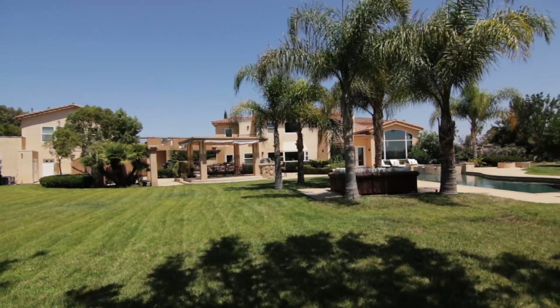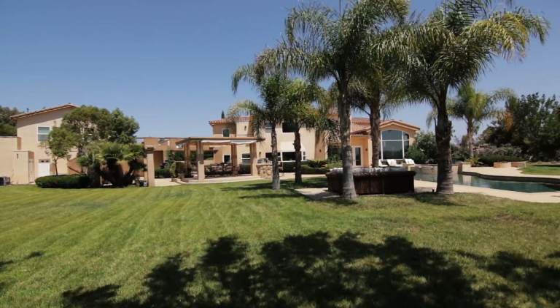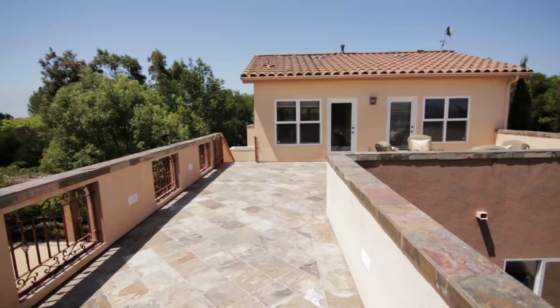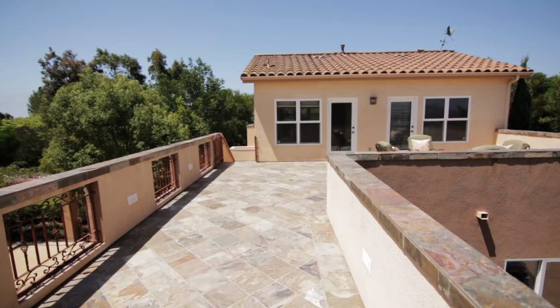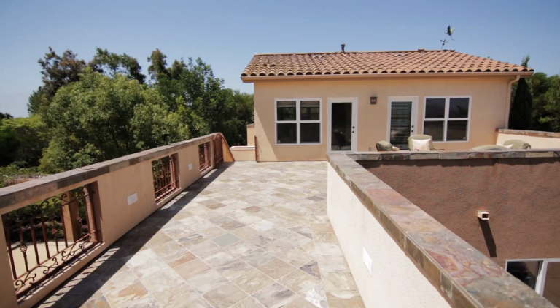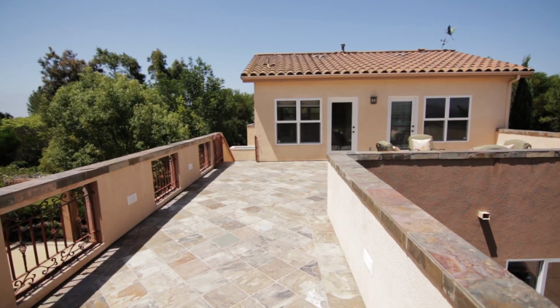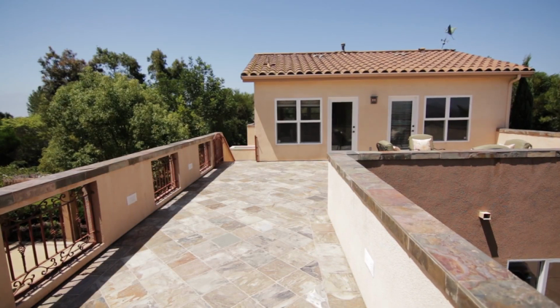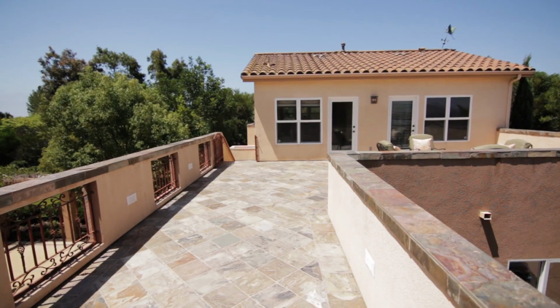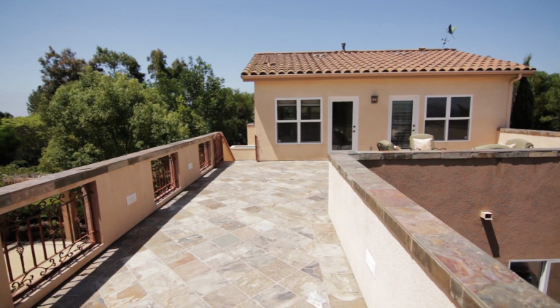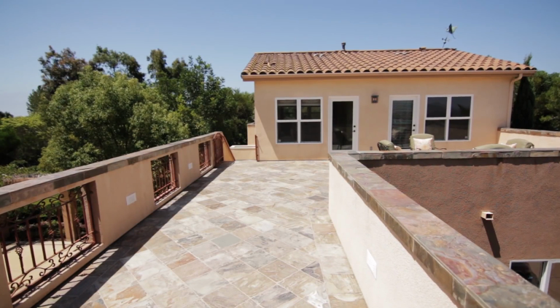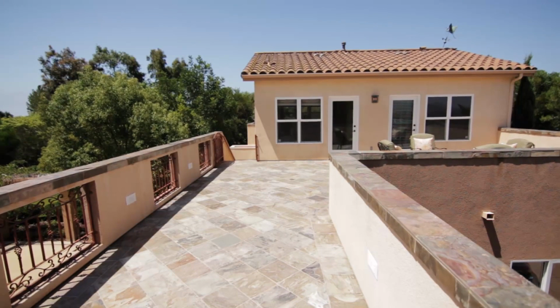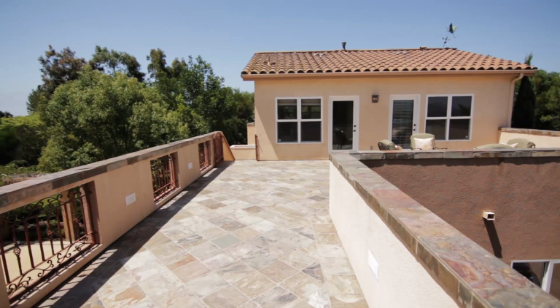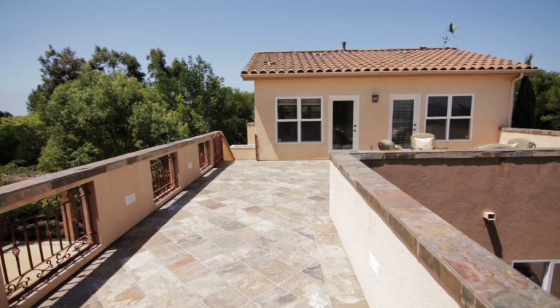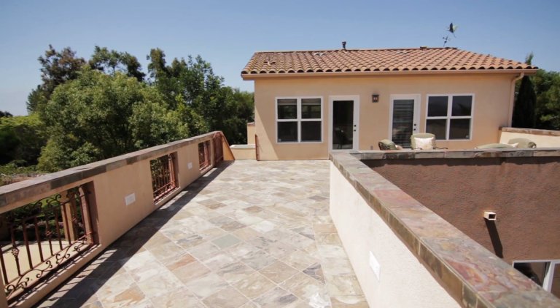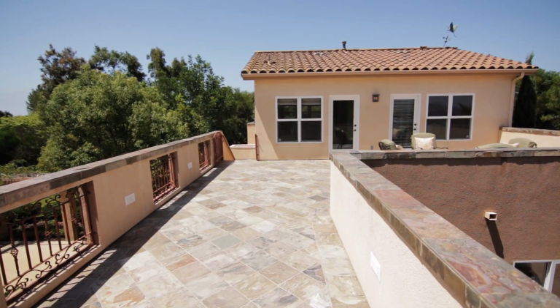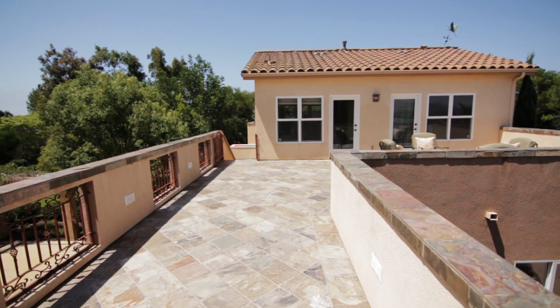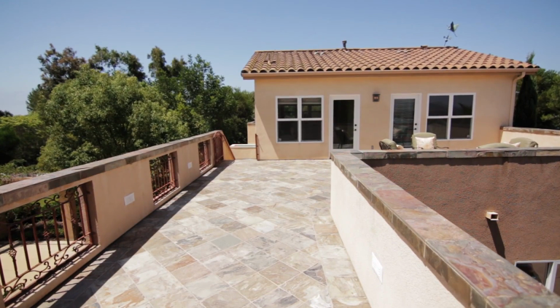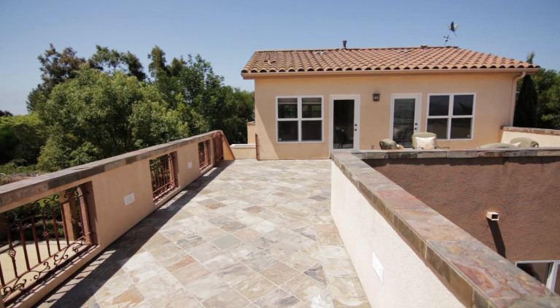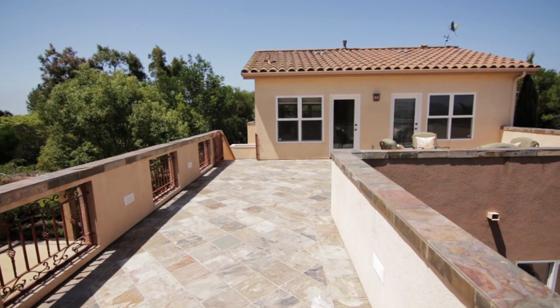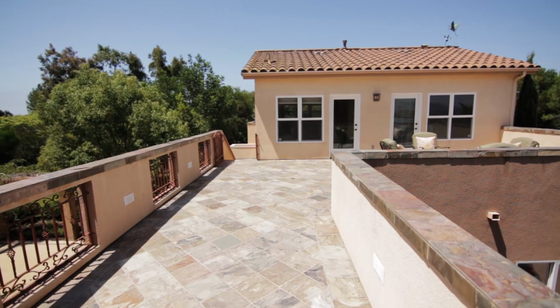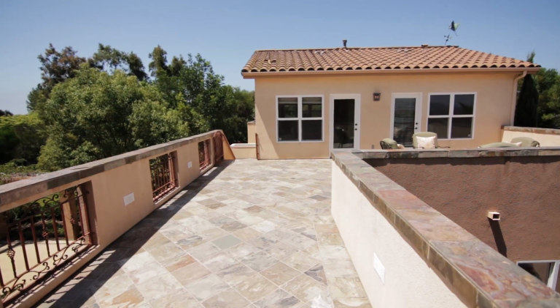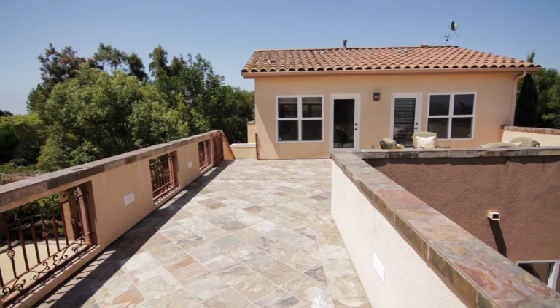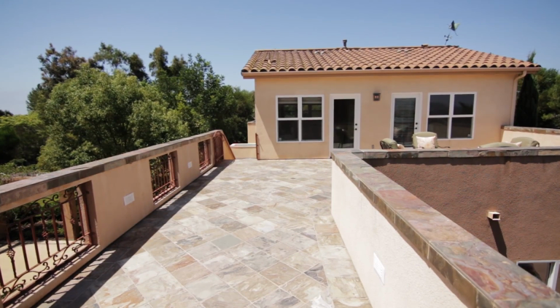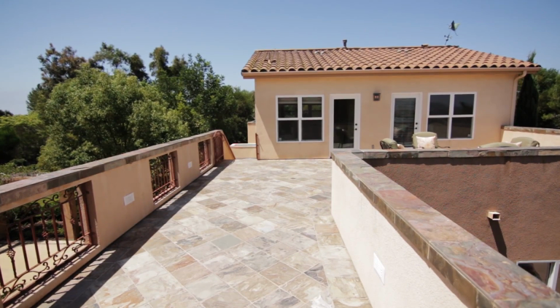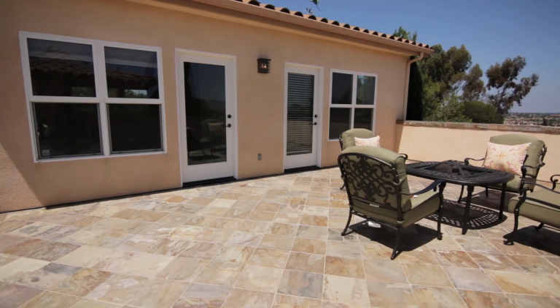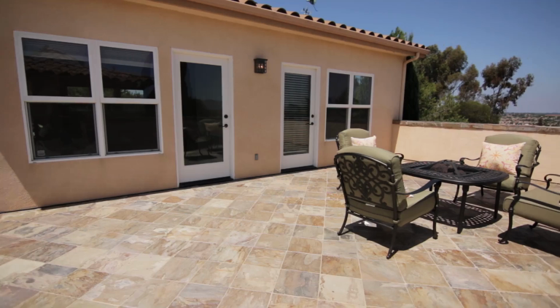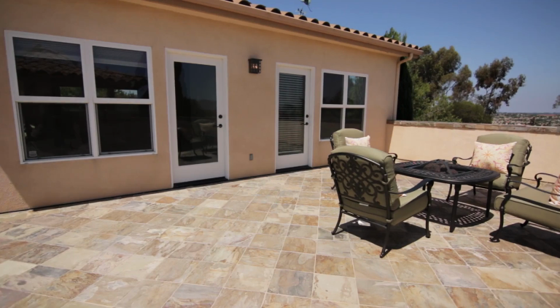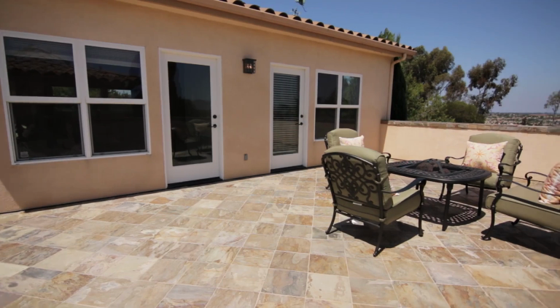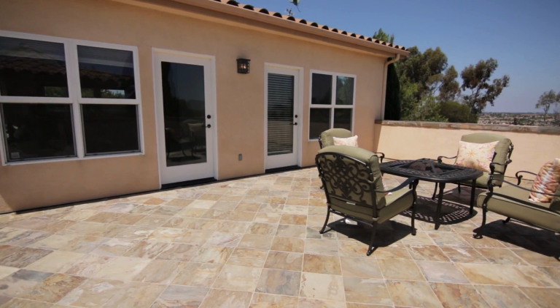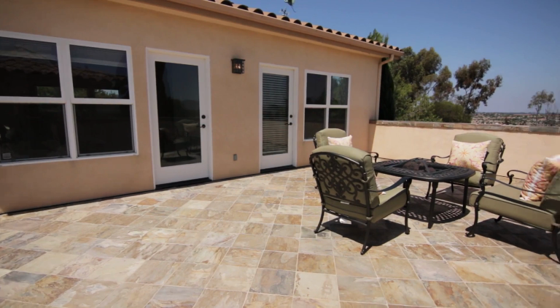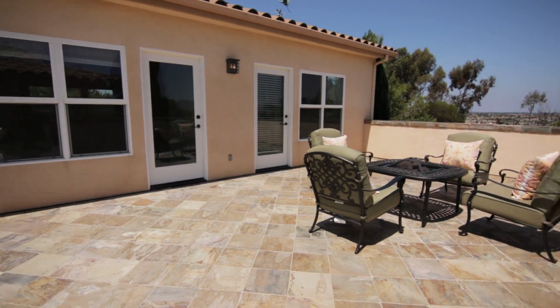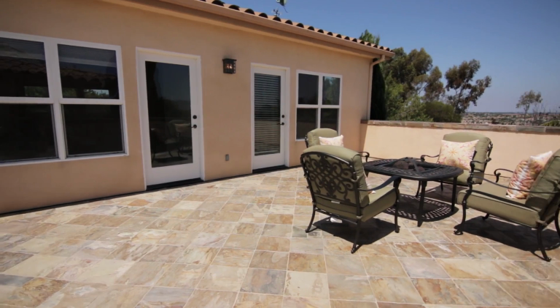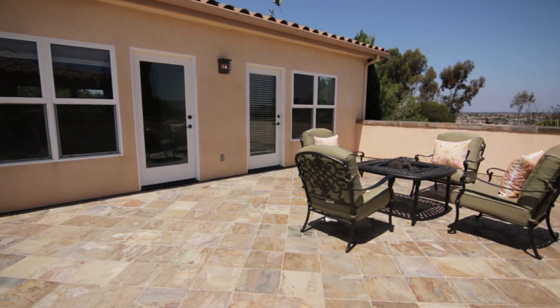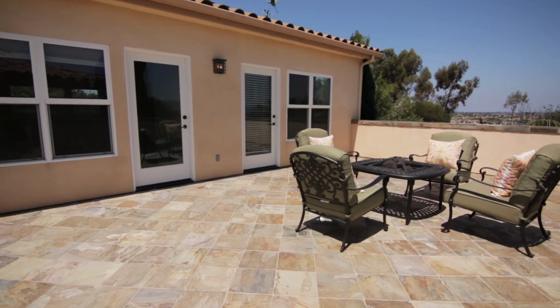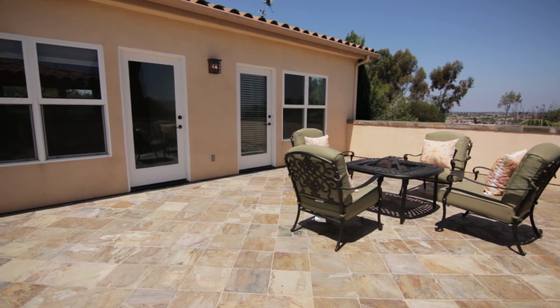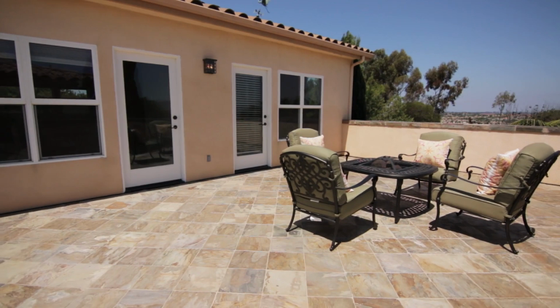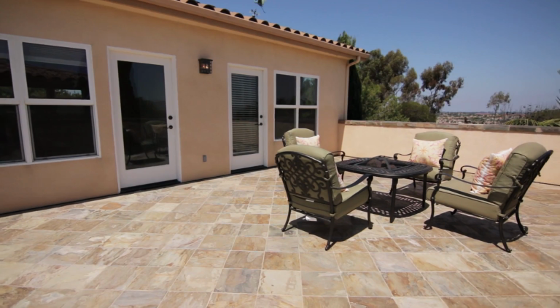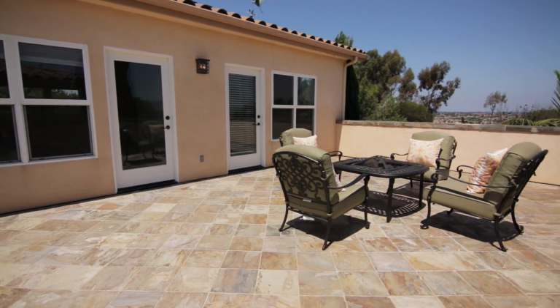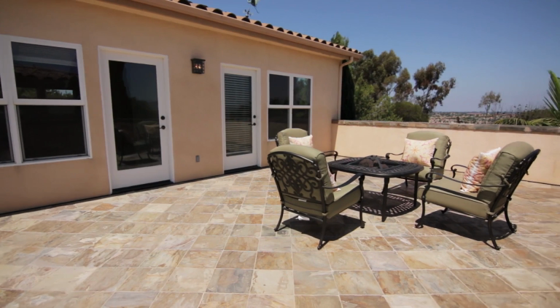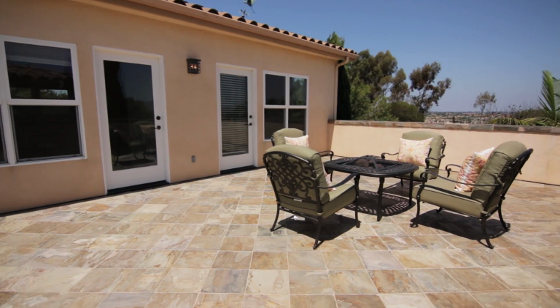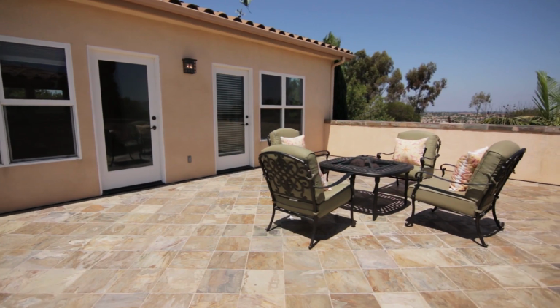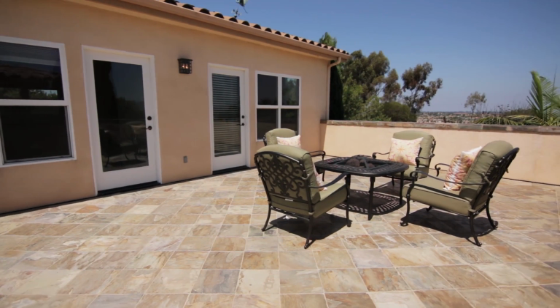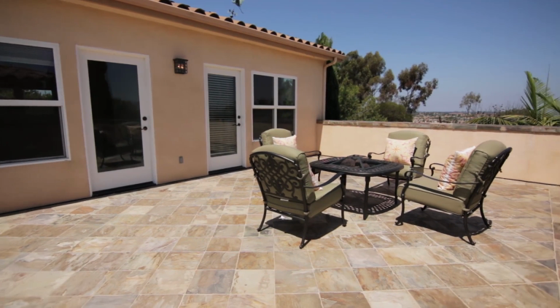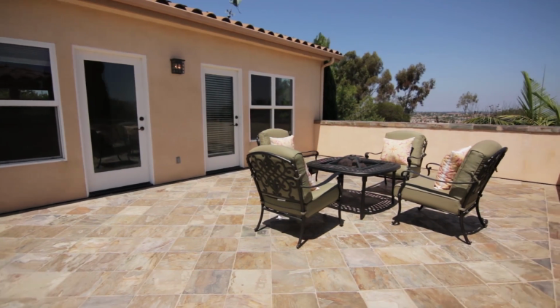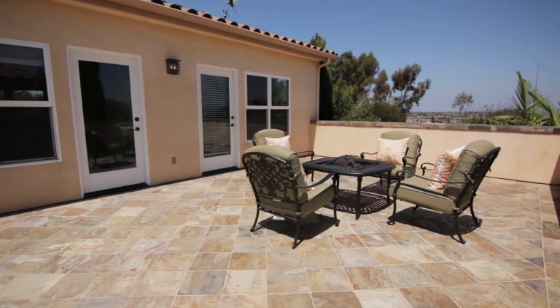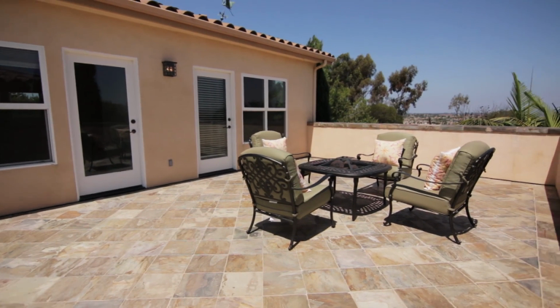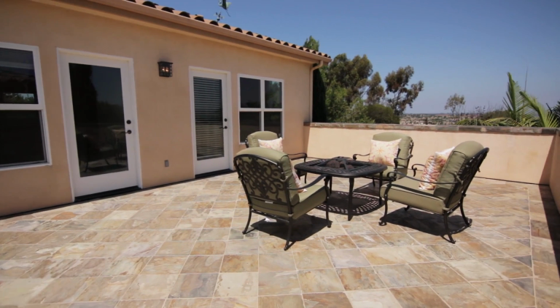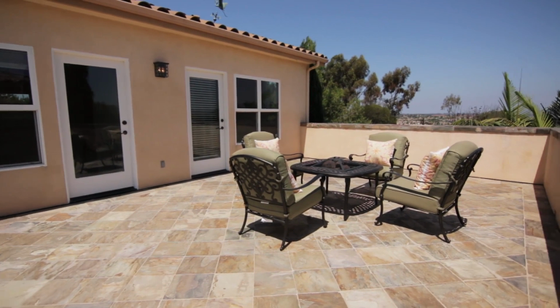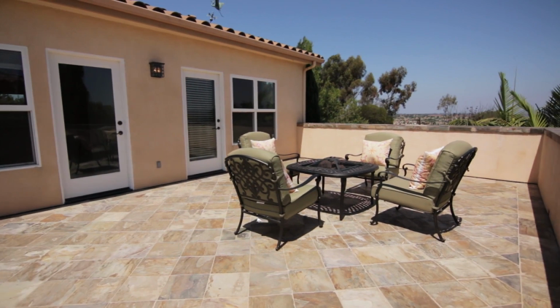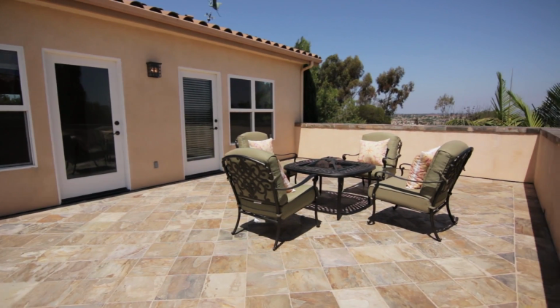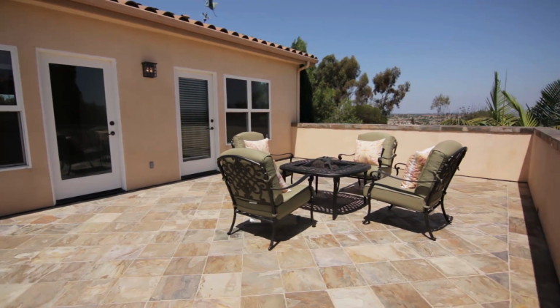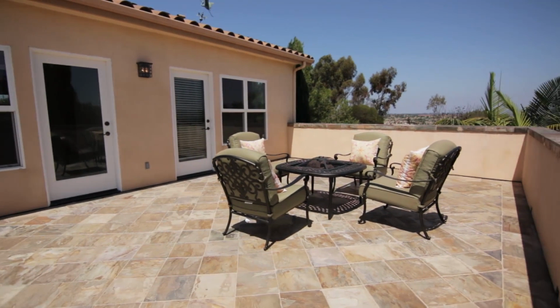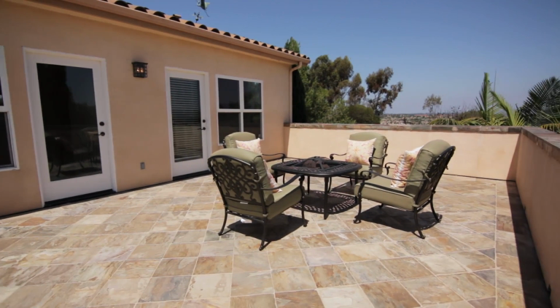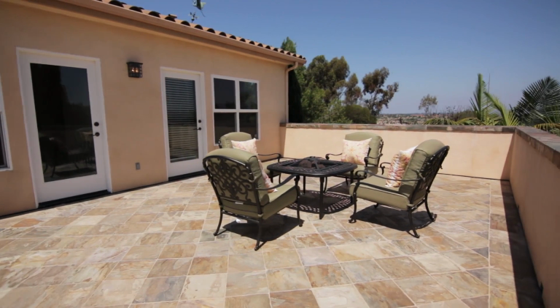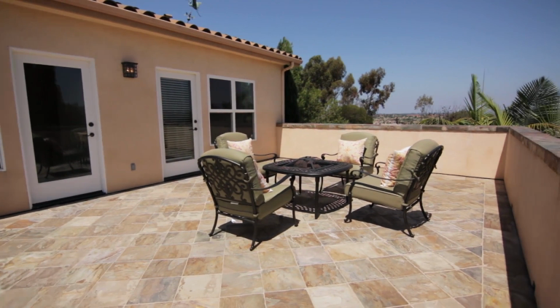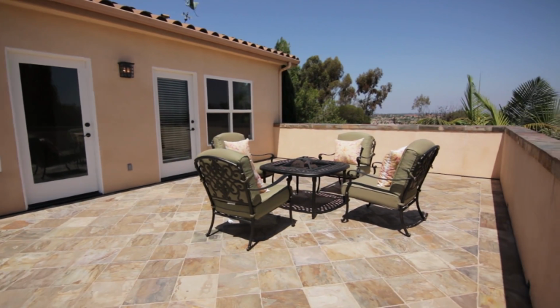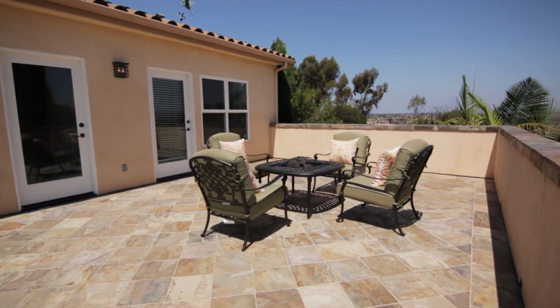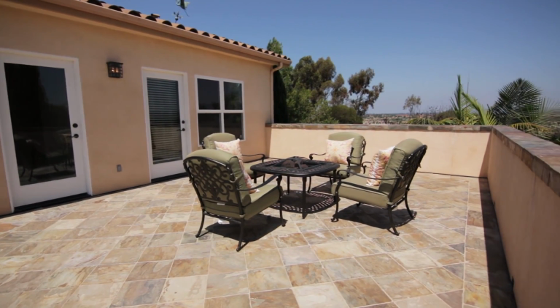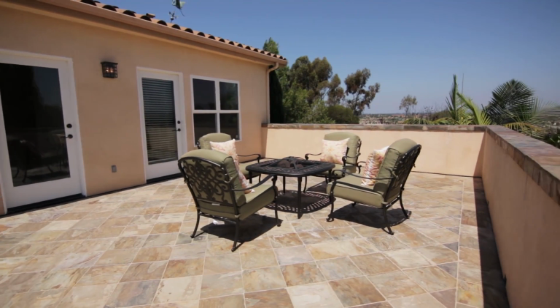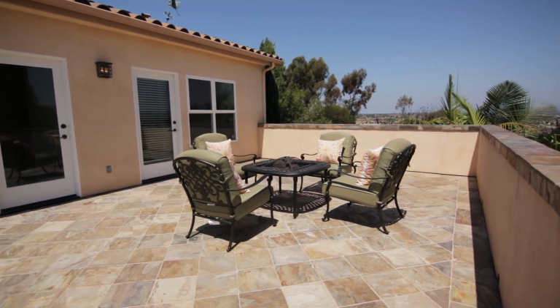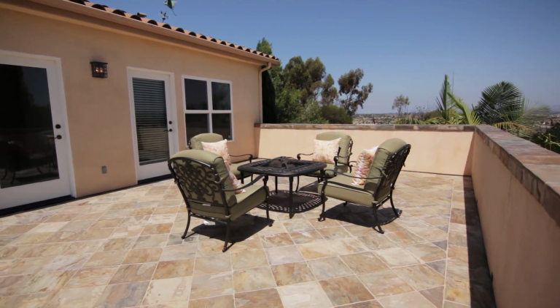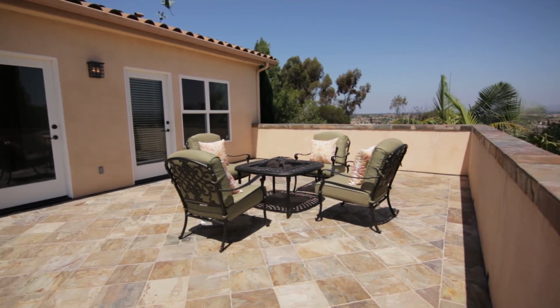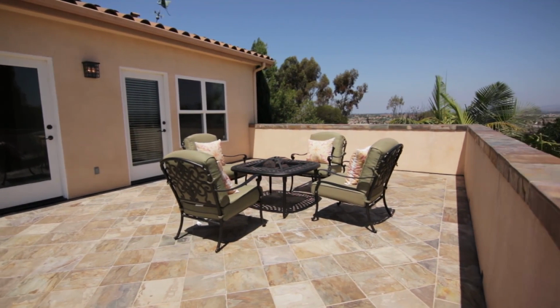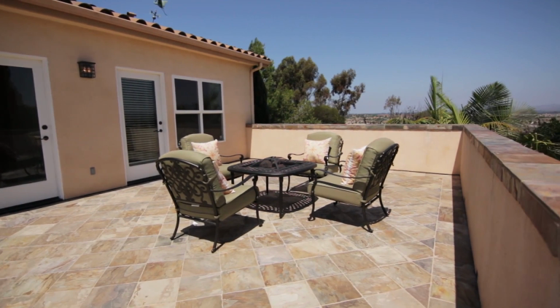The master bedroom has an oversized deck, which is no different than the rest of the home, which has over 1,500 square feet of balcony.